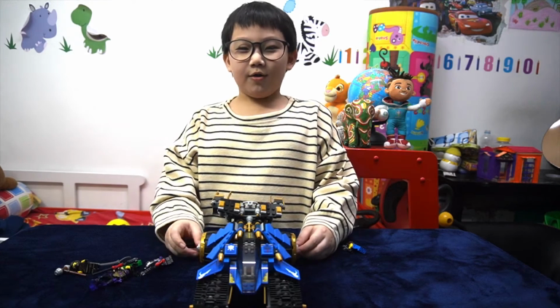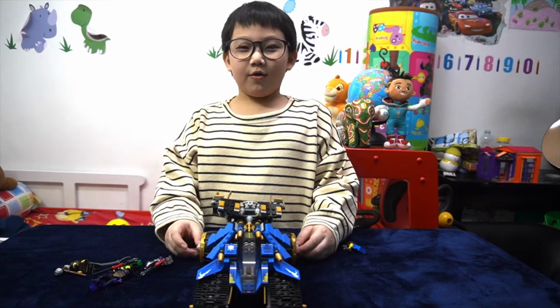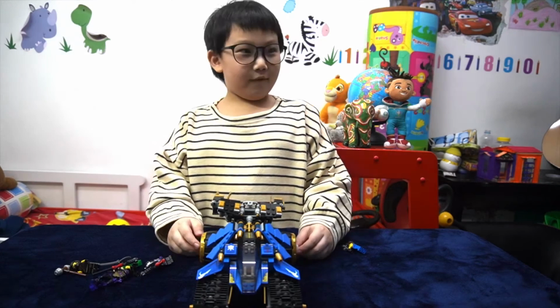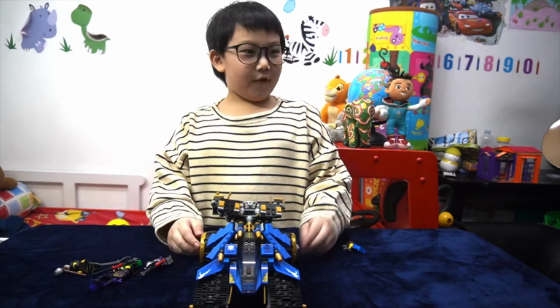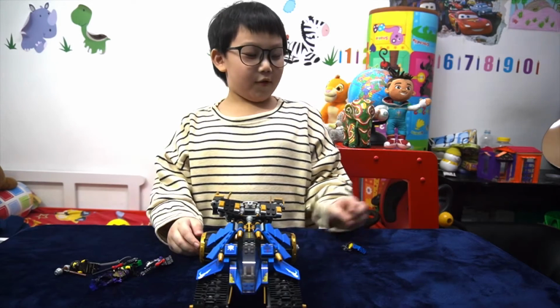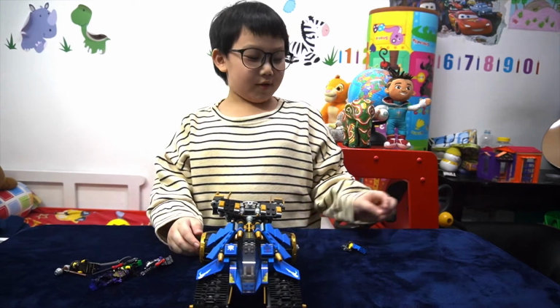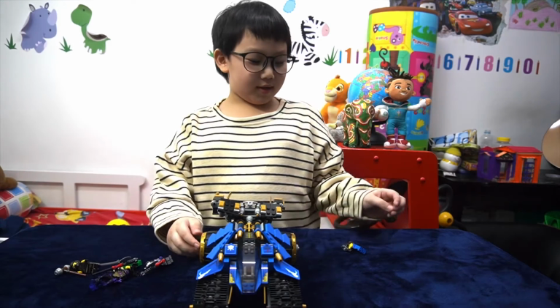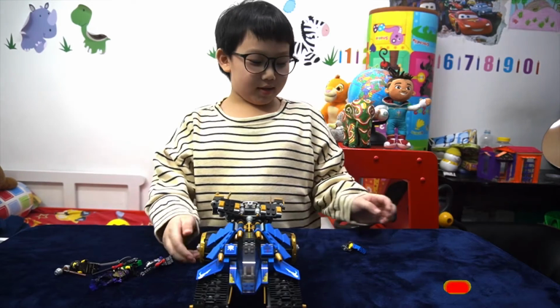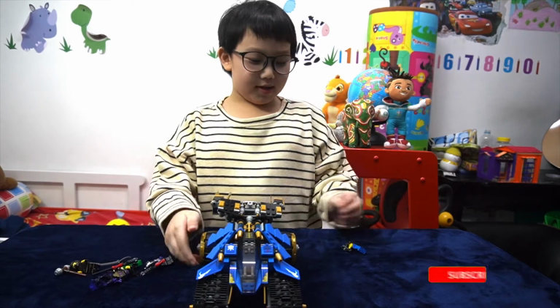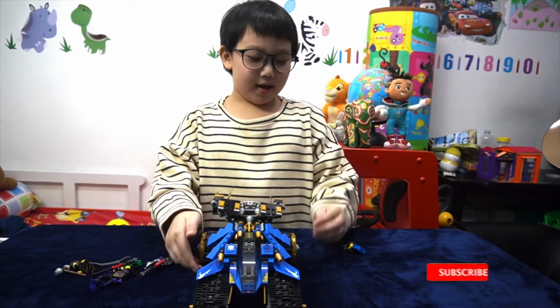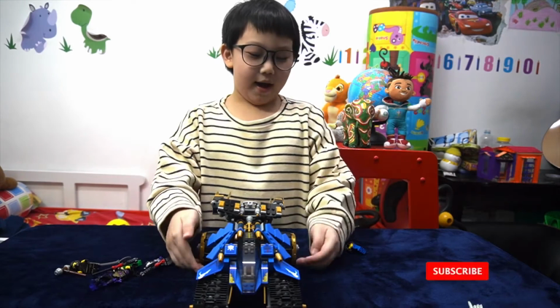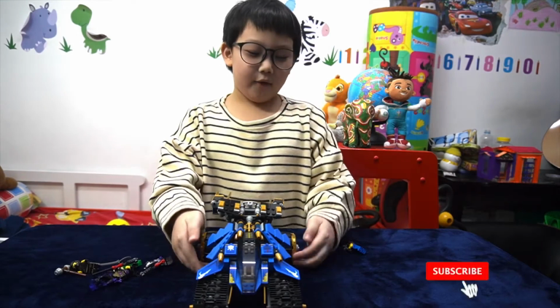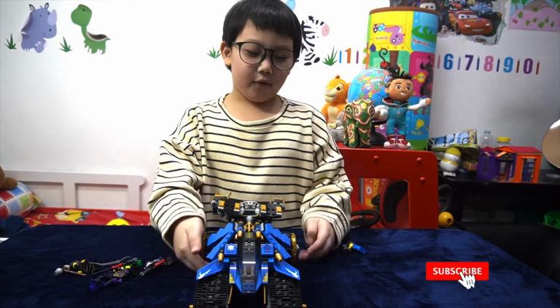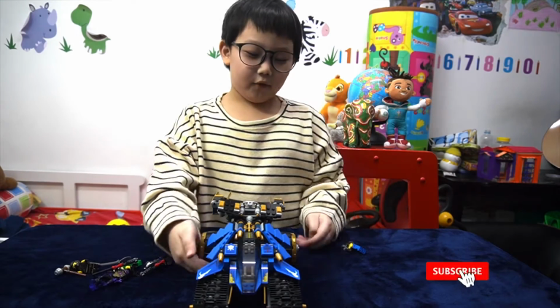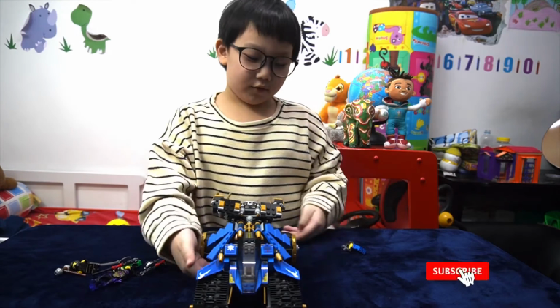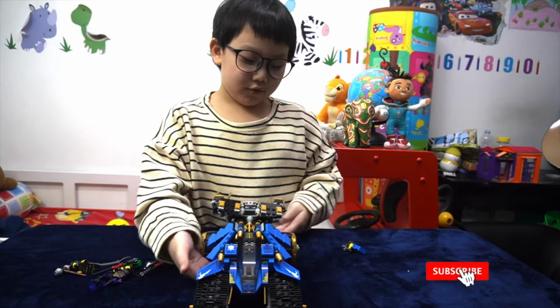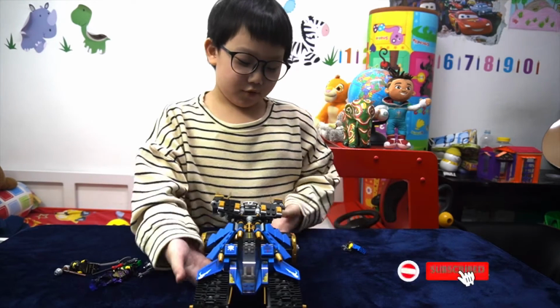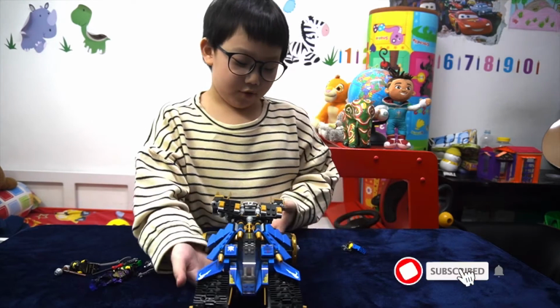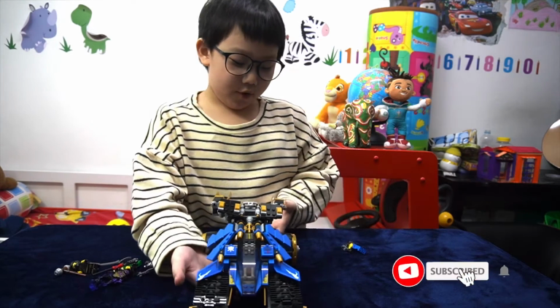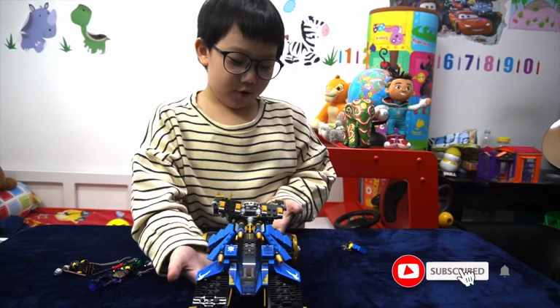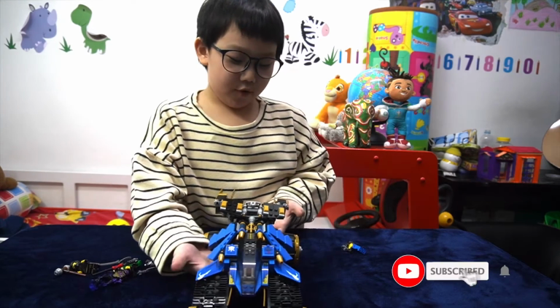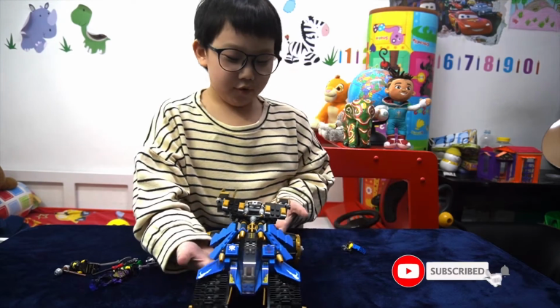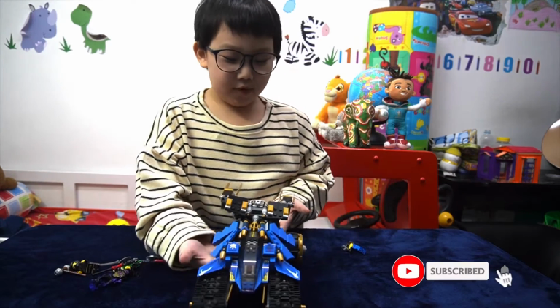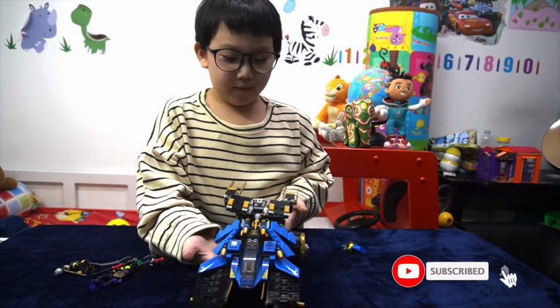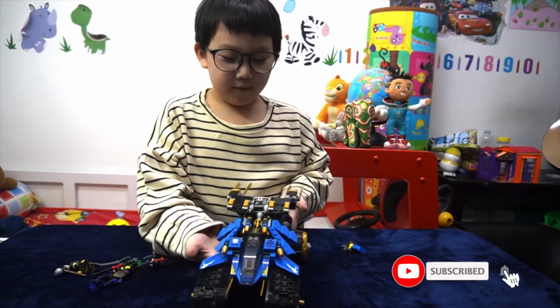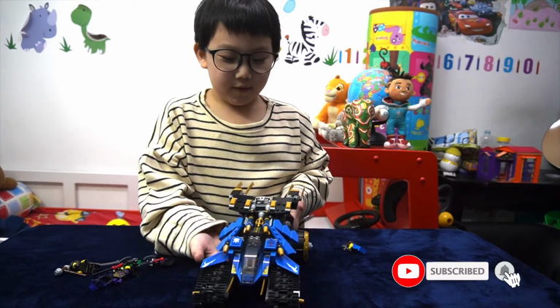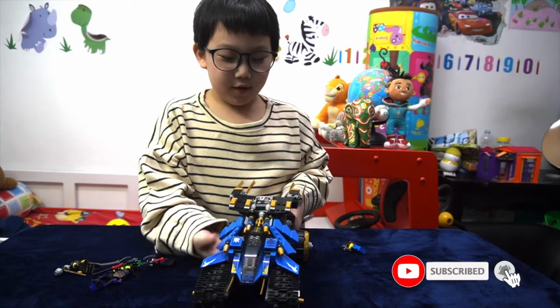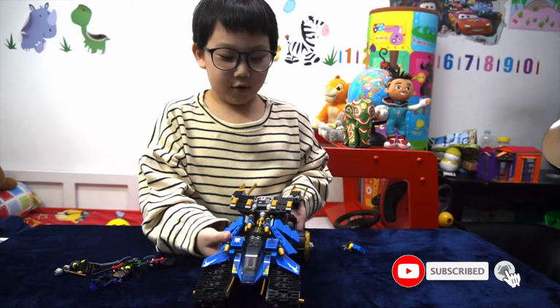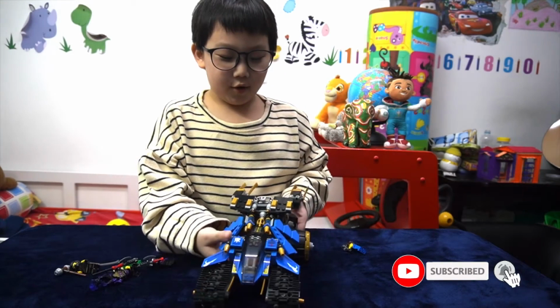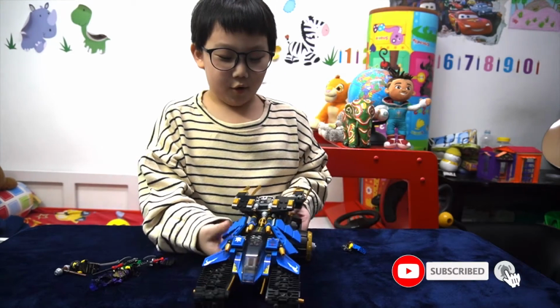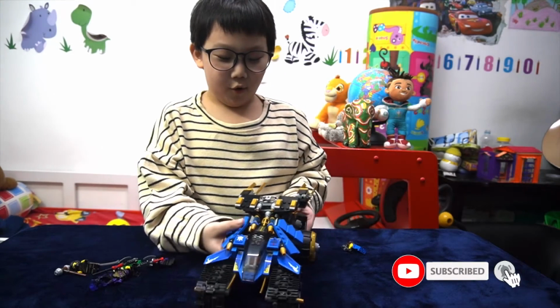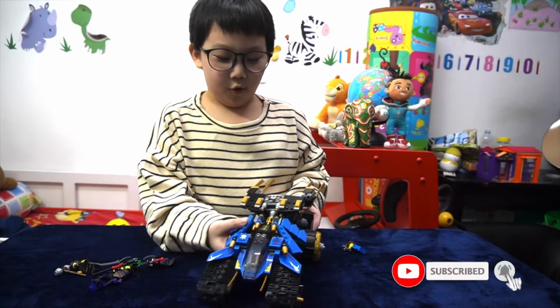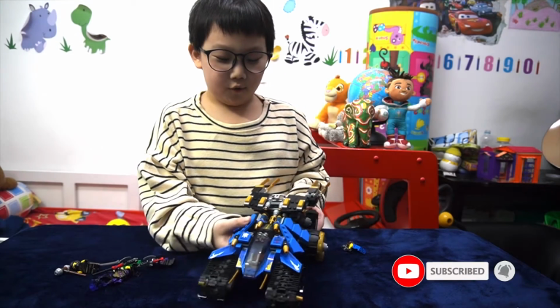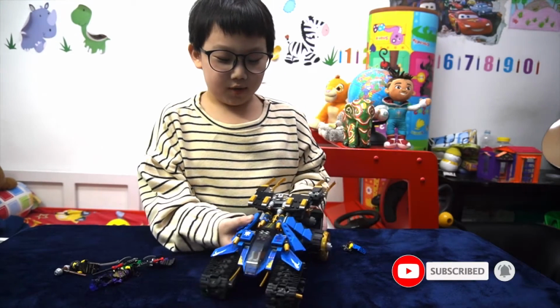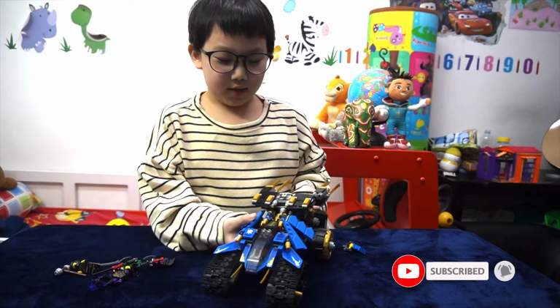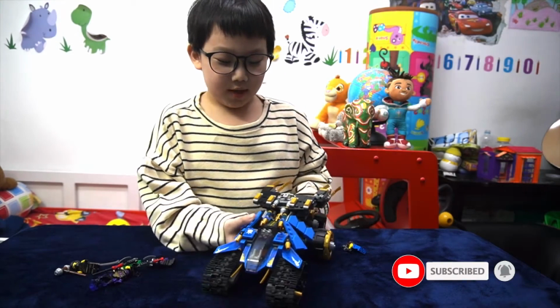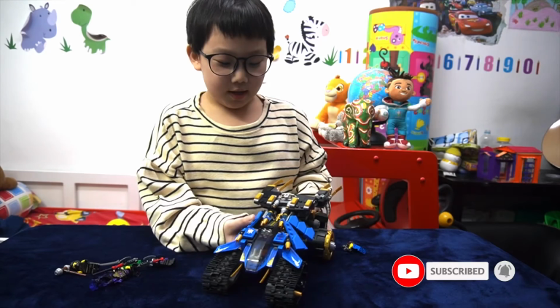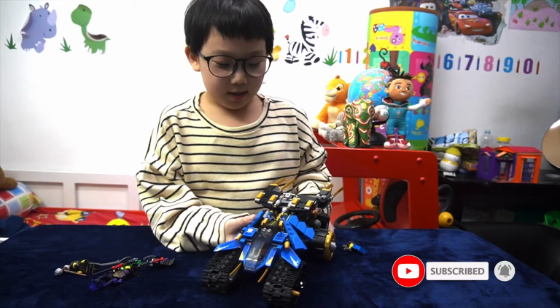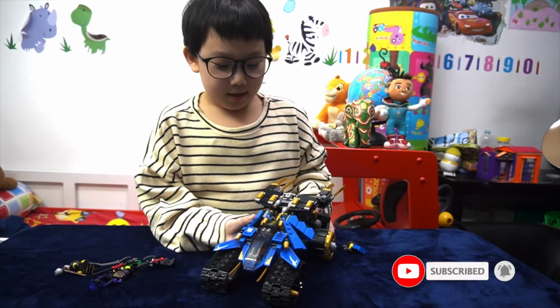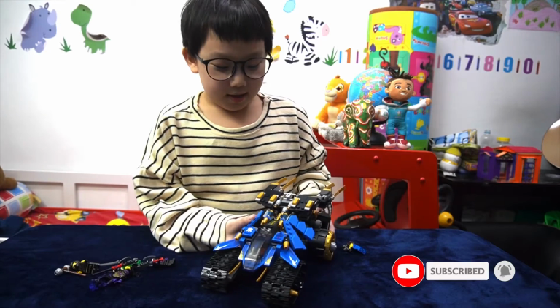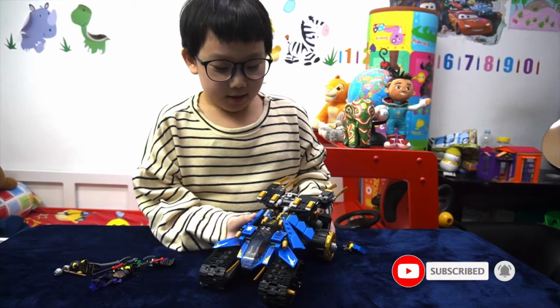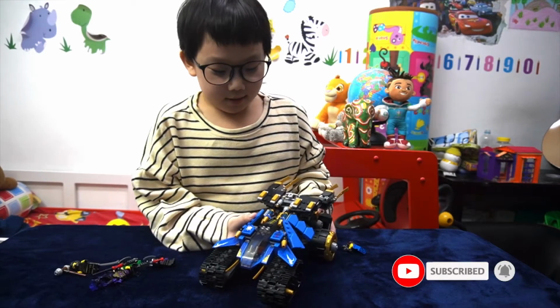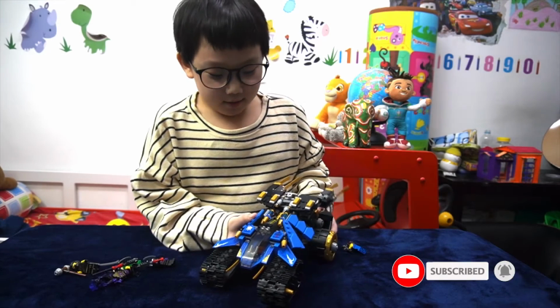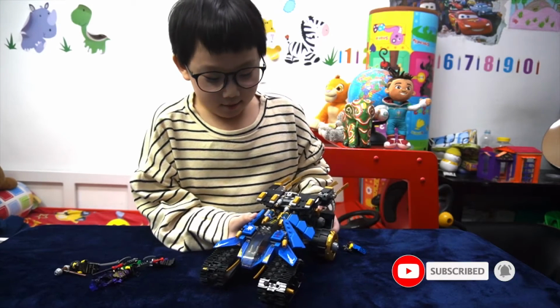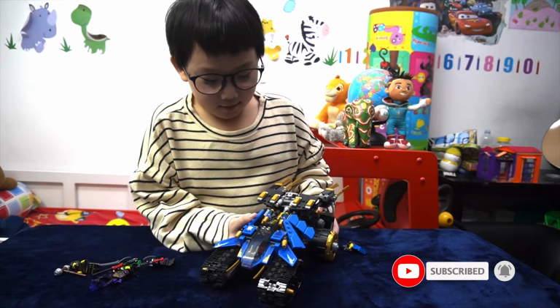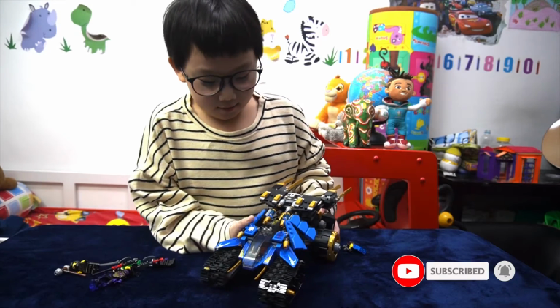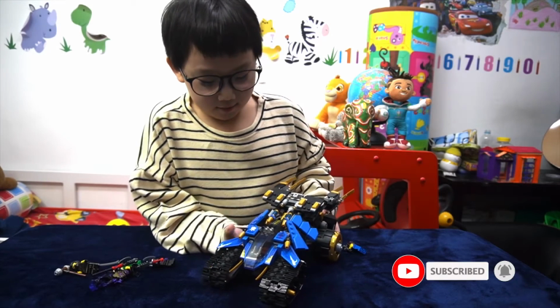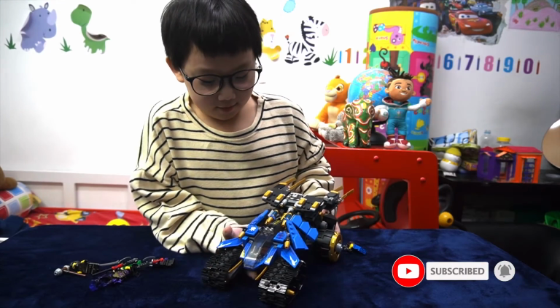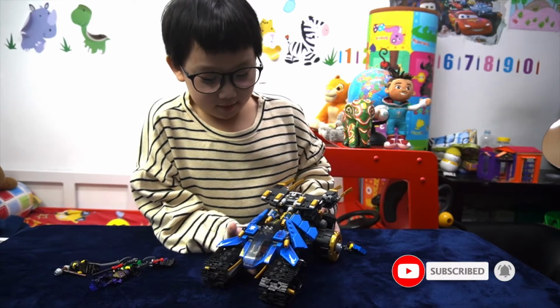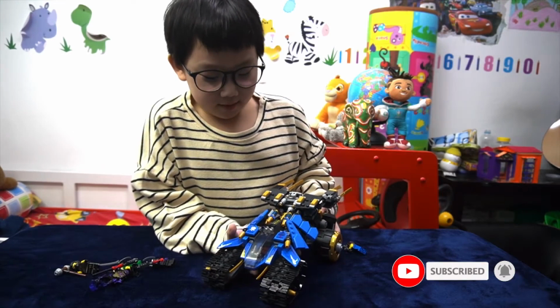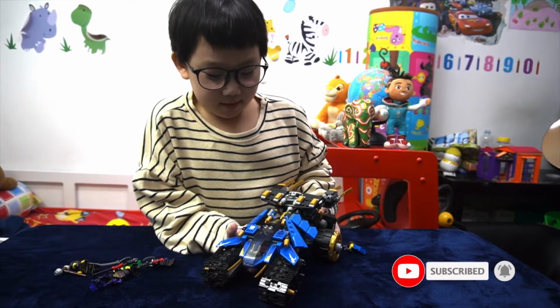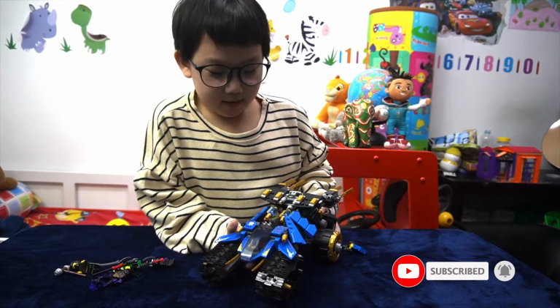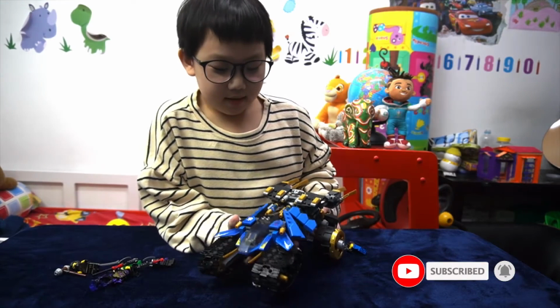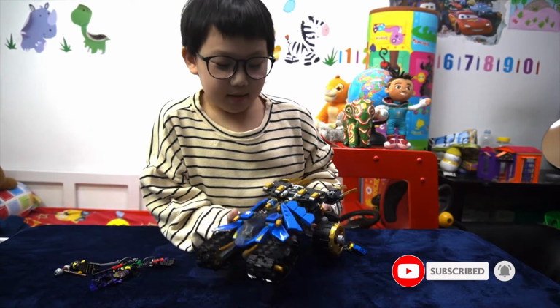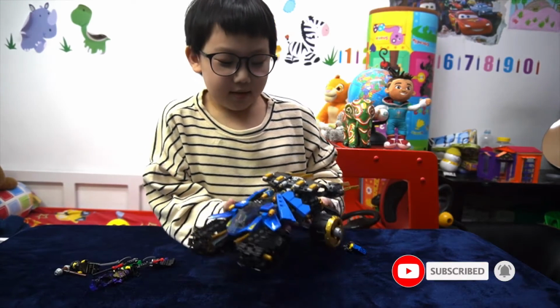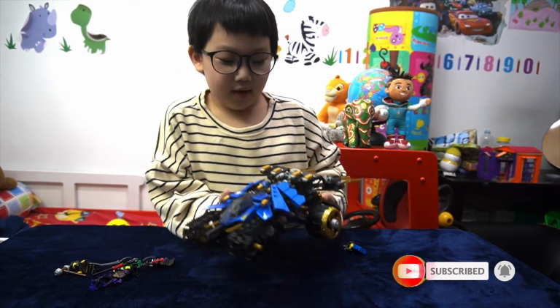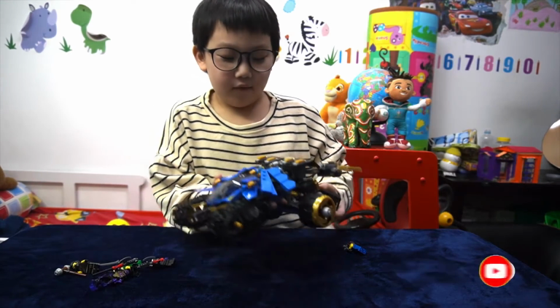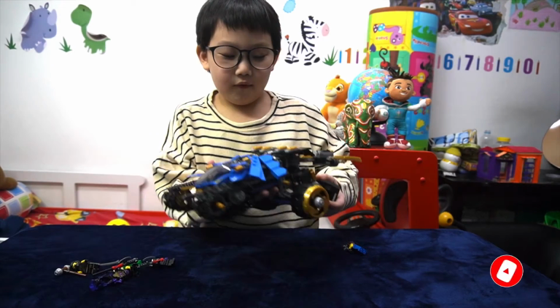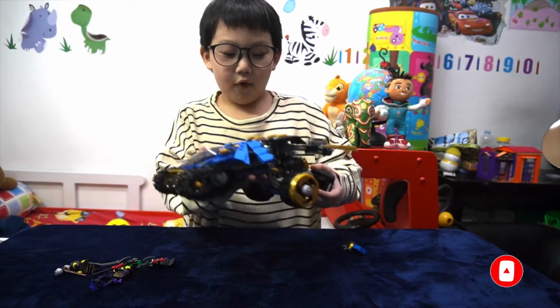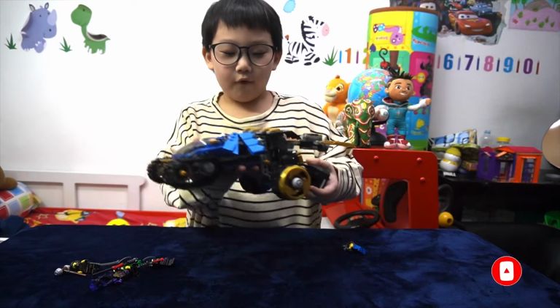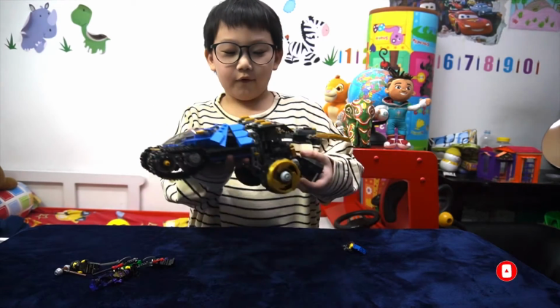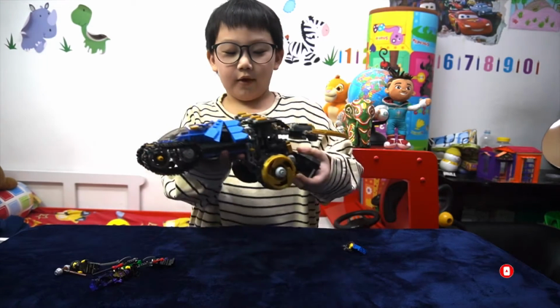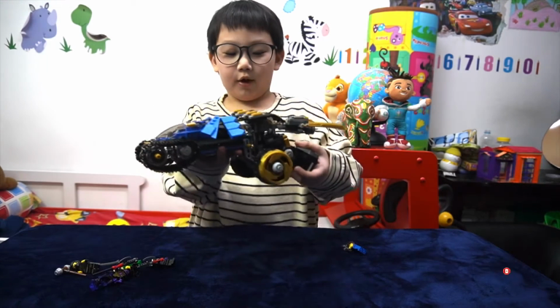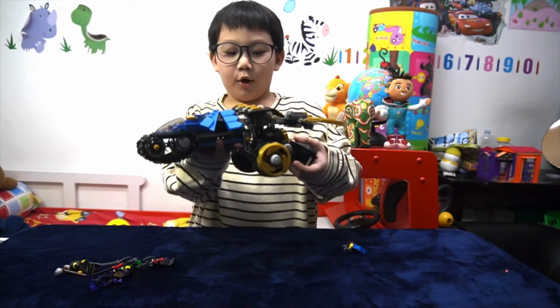First, I'm going to show you the vehicles. This is the full vehicle.